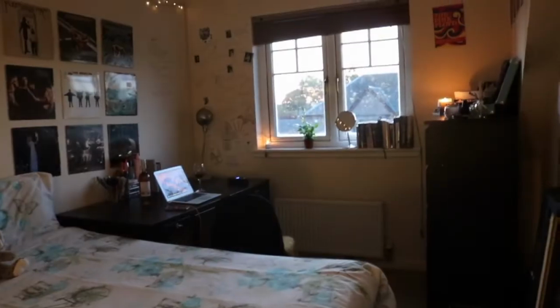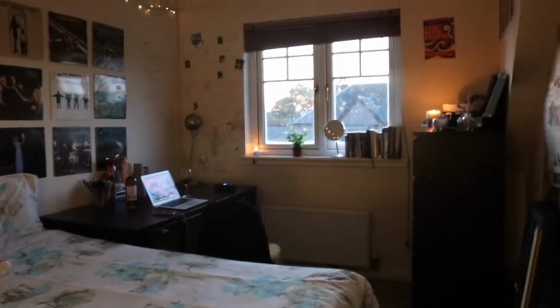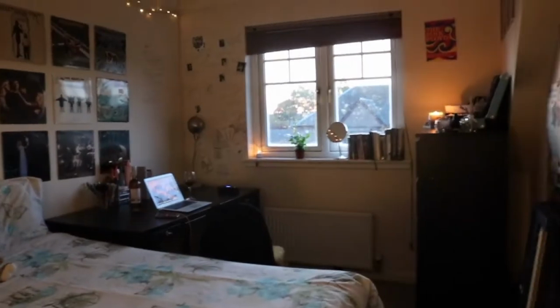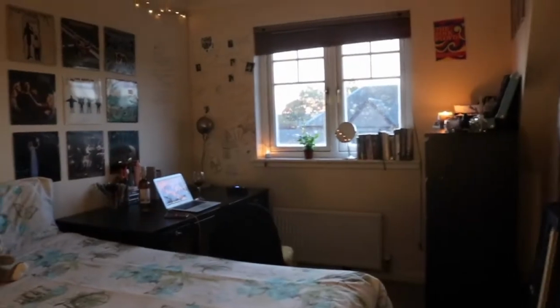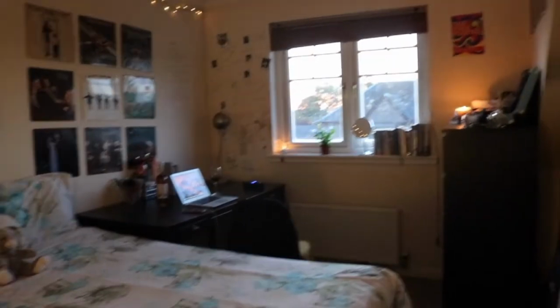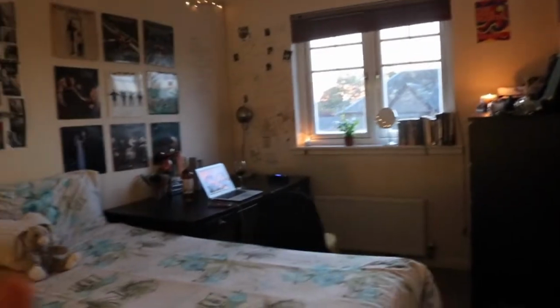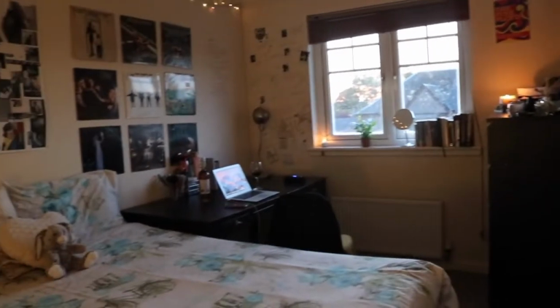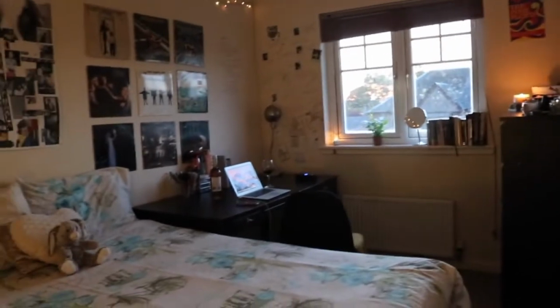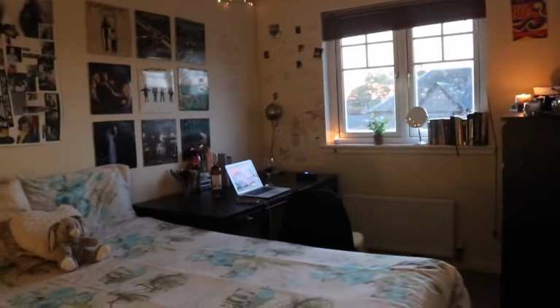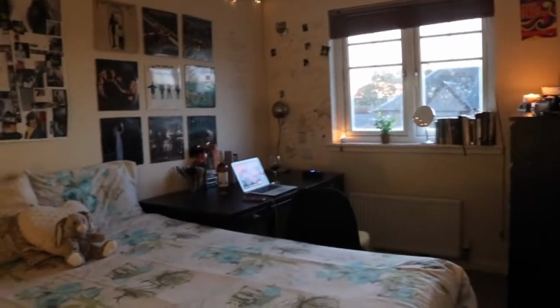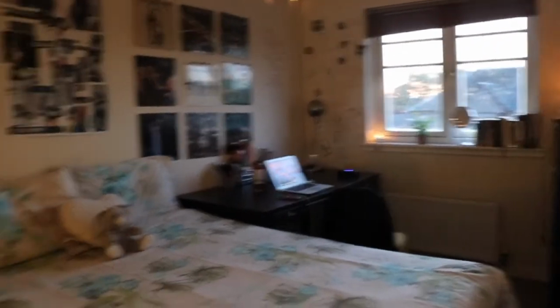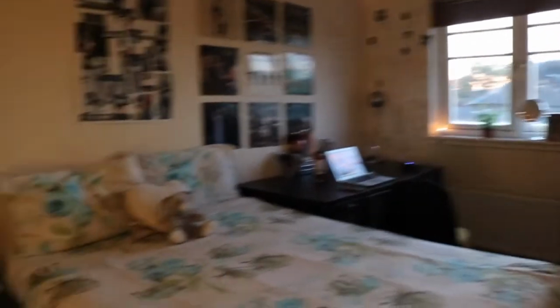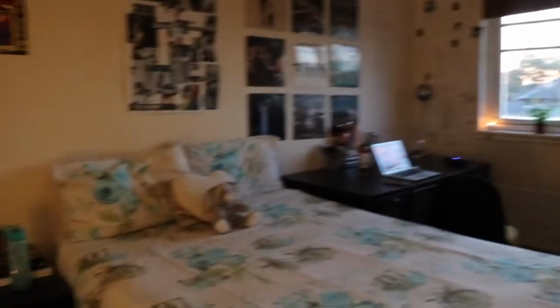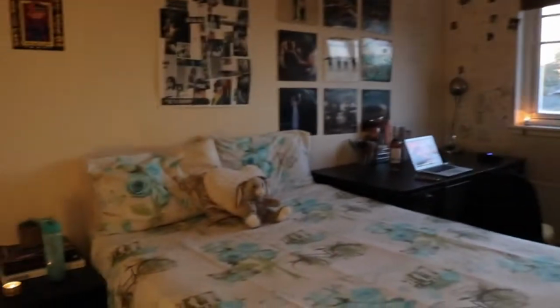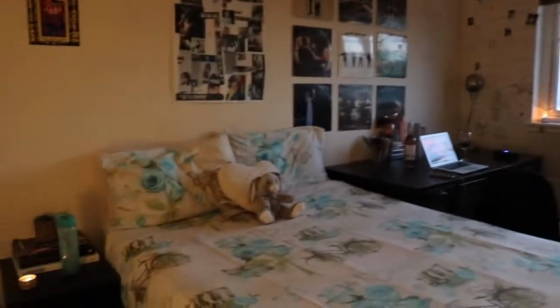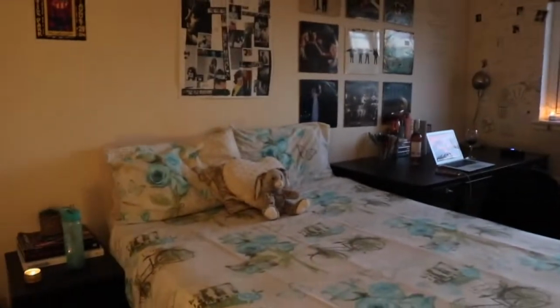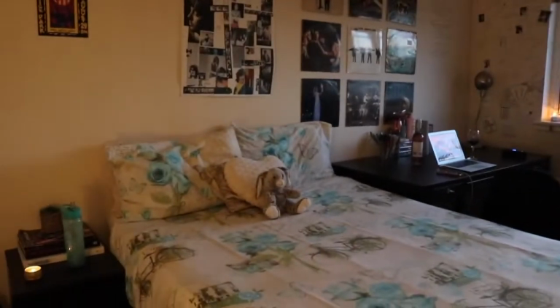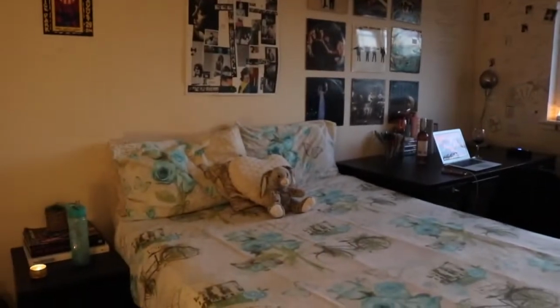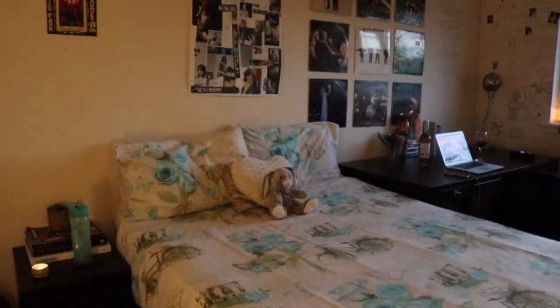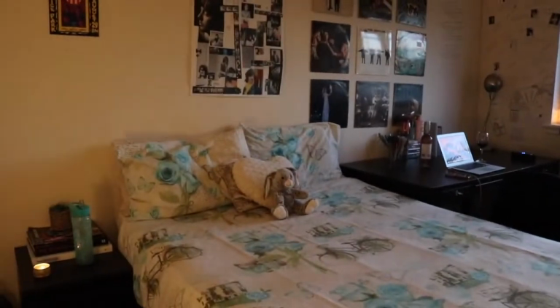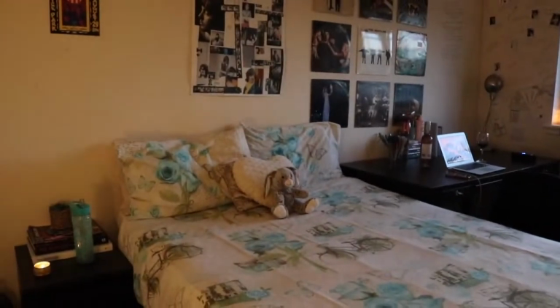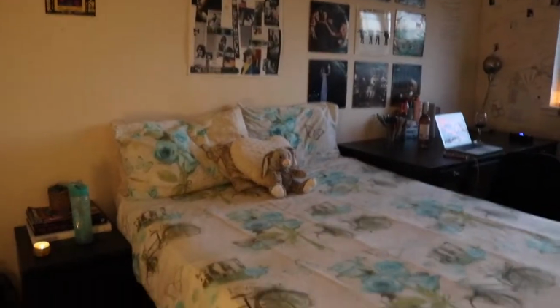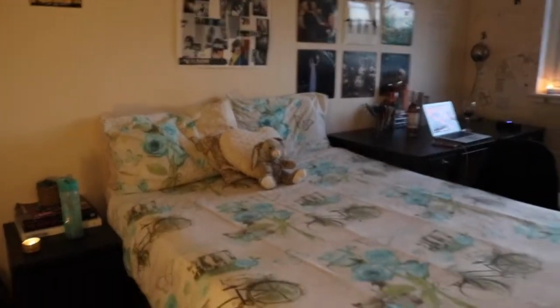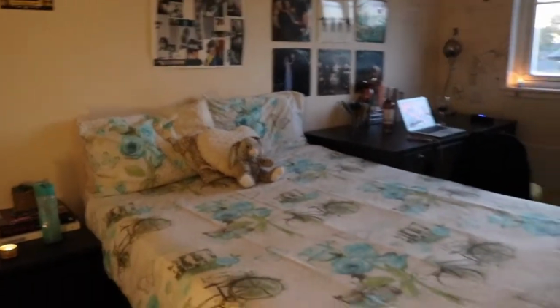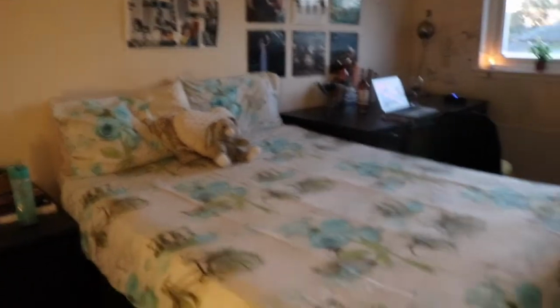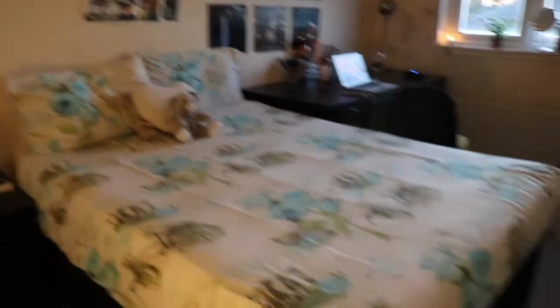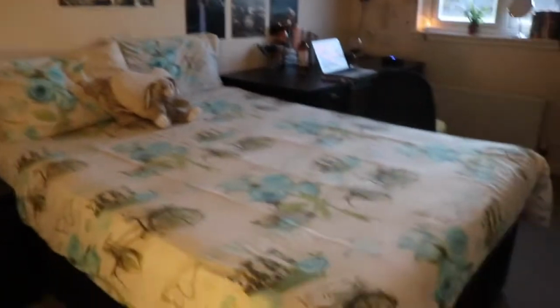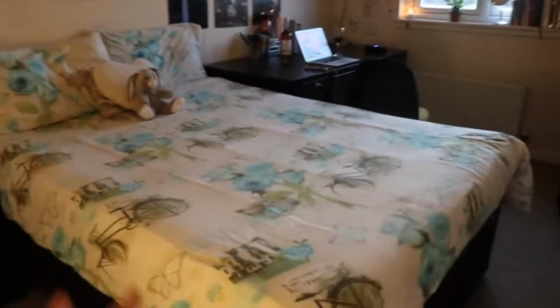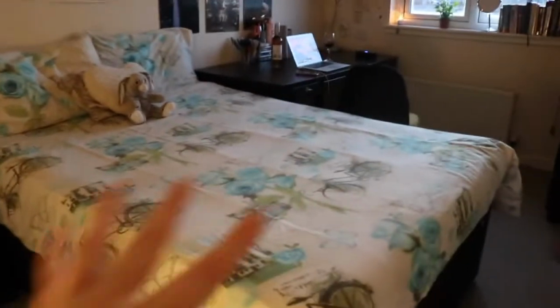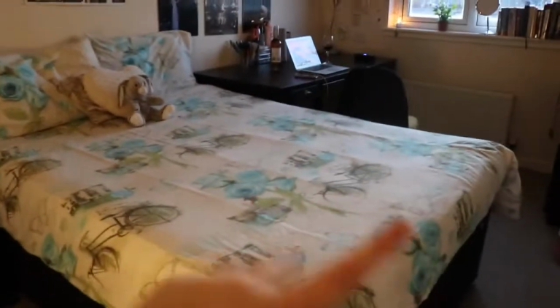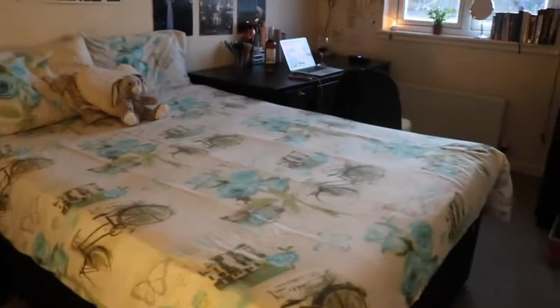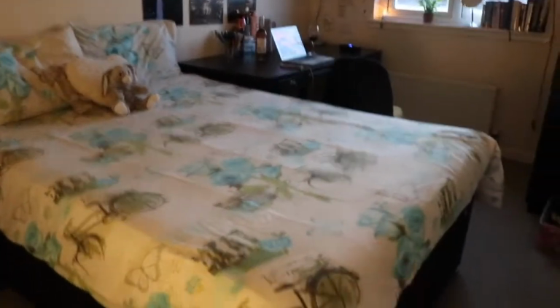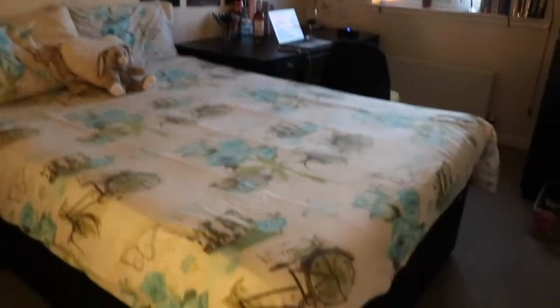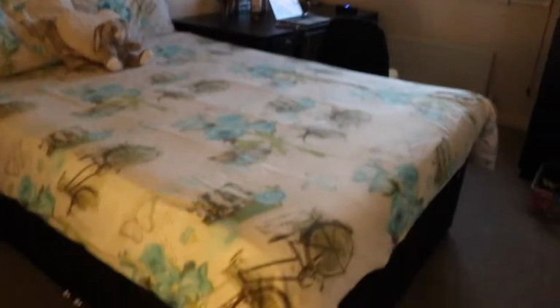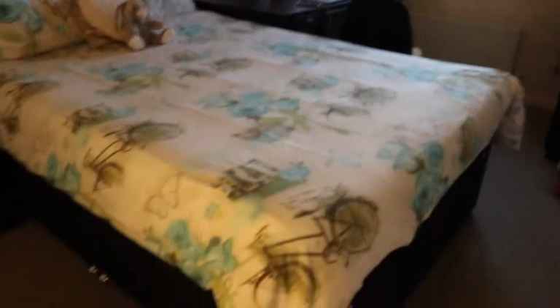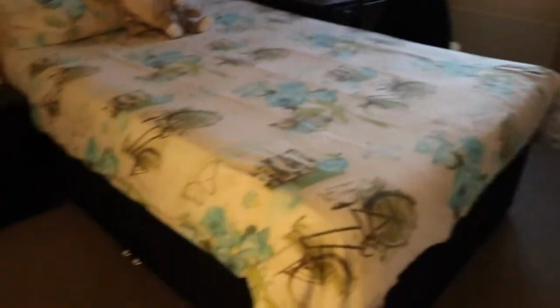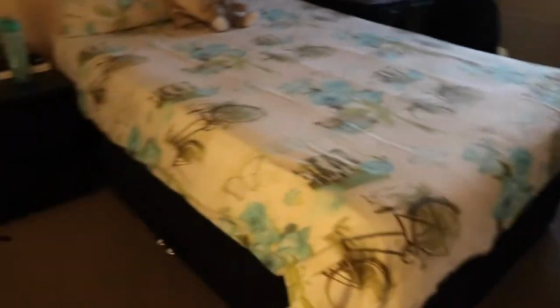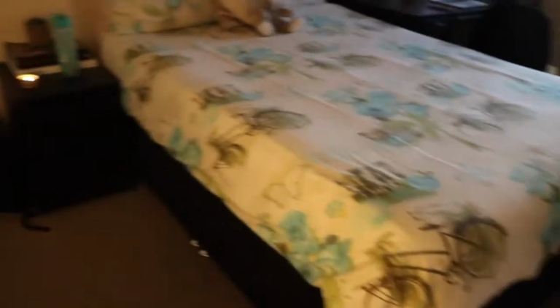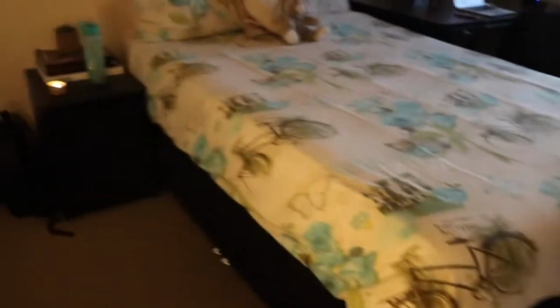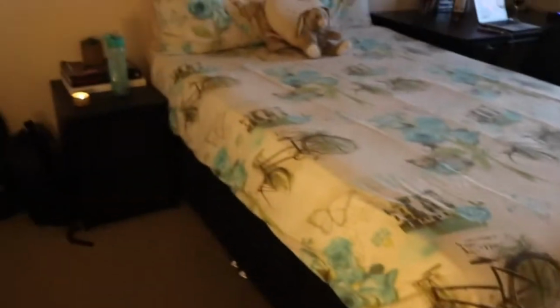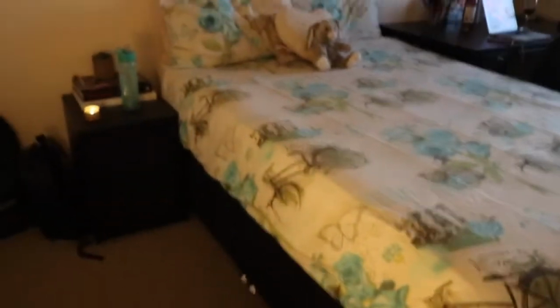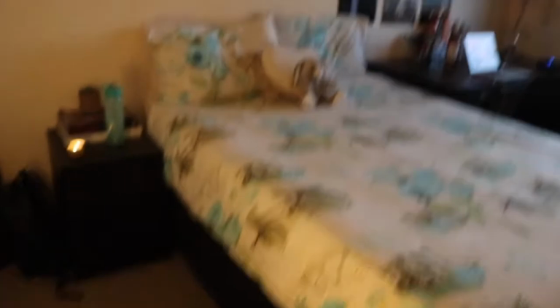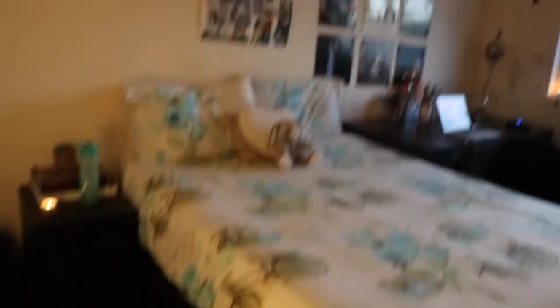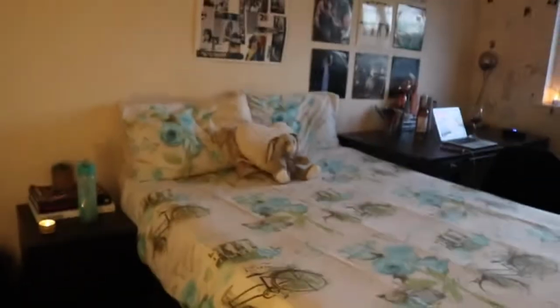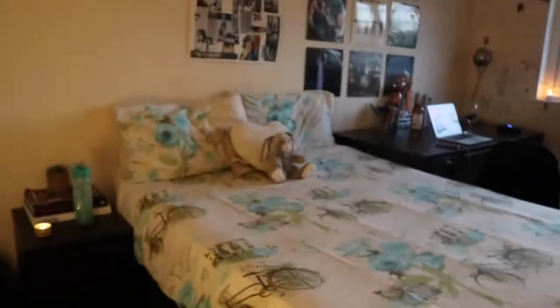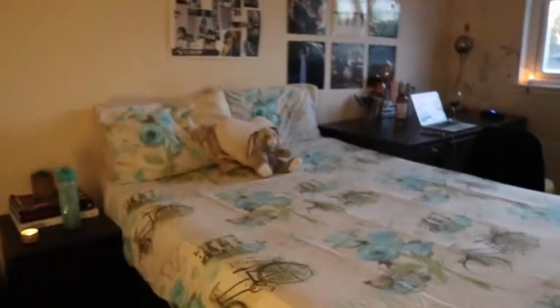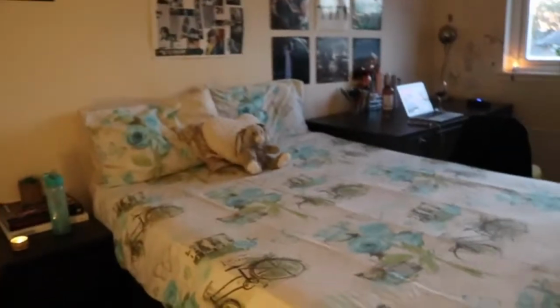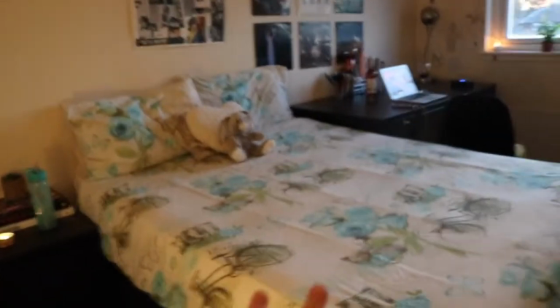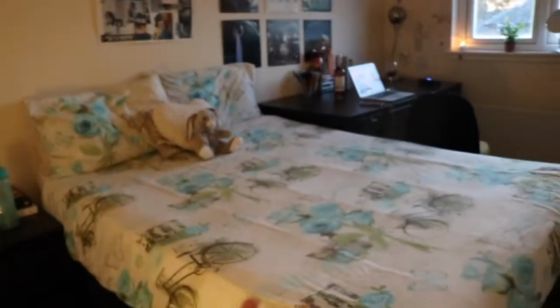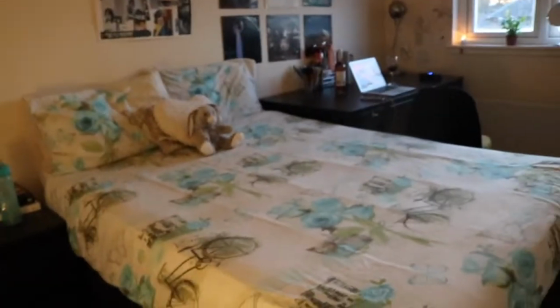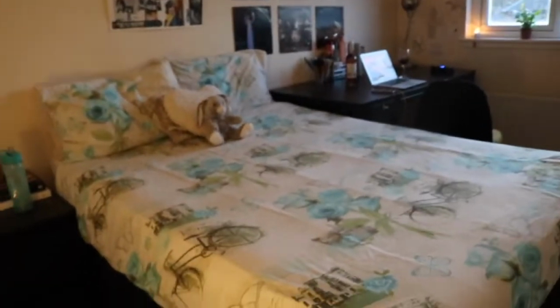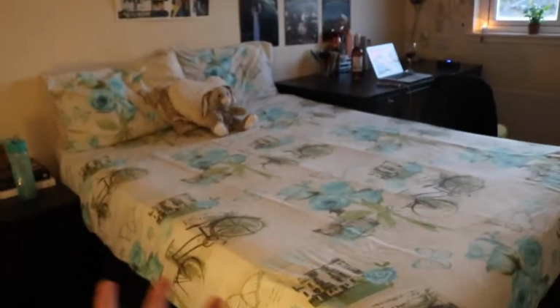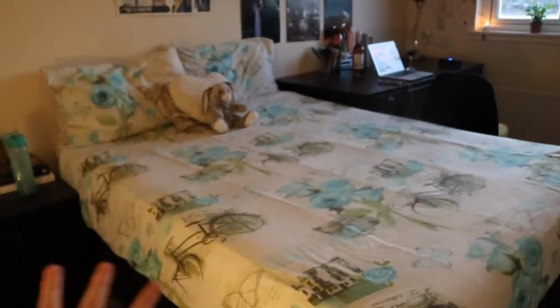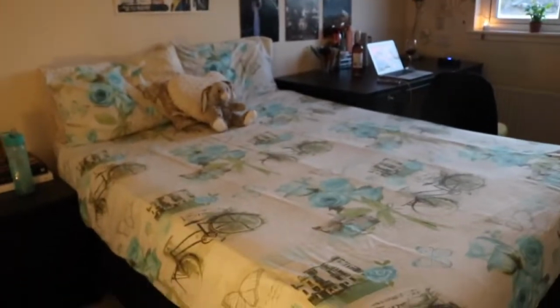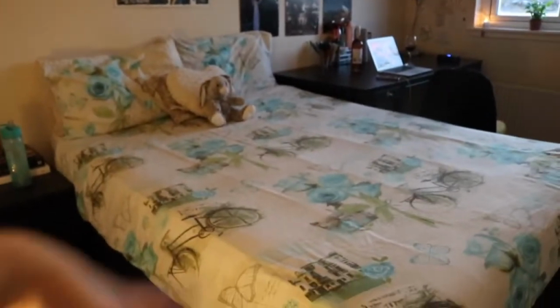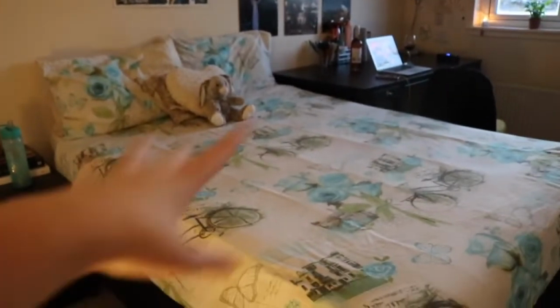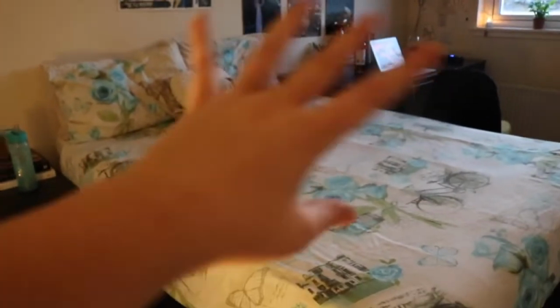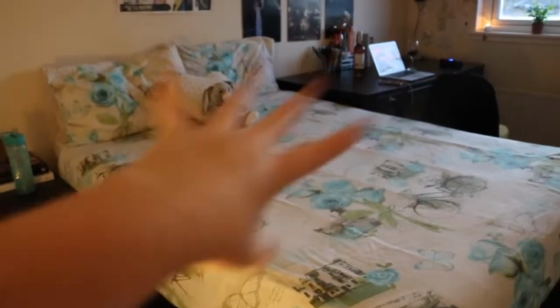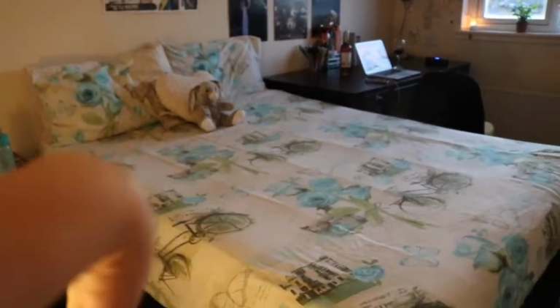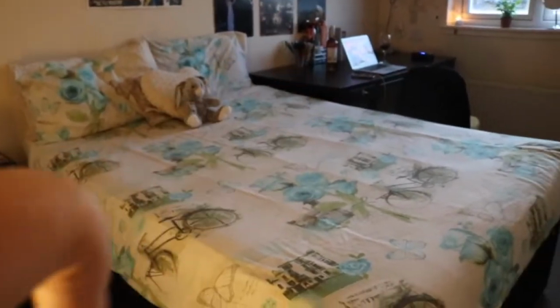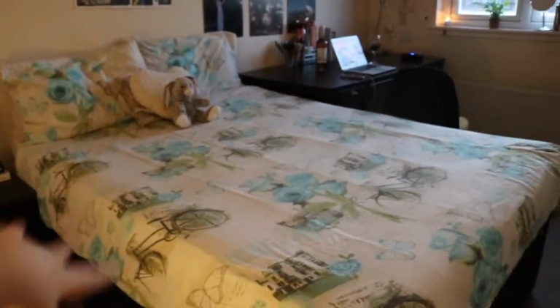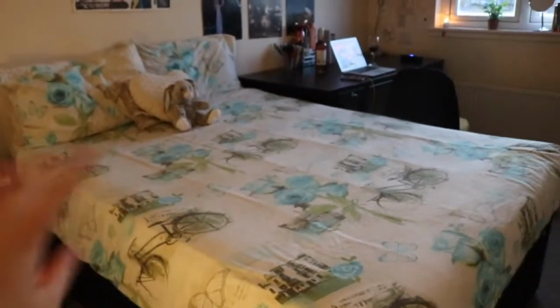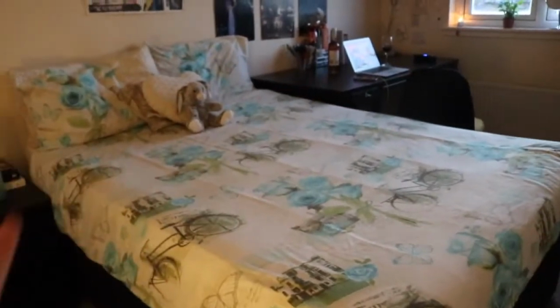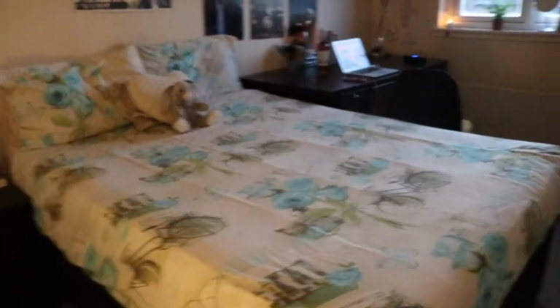When you come into my room, this is what you see — this big double bed in the middle of the floor.